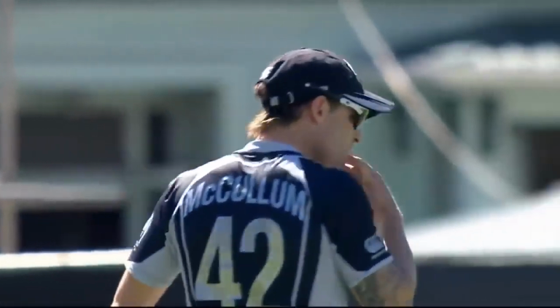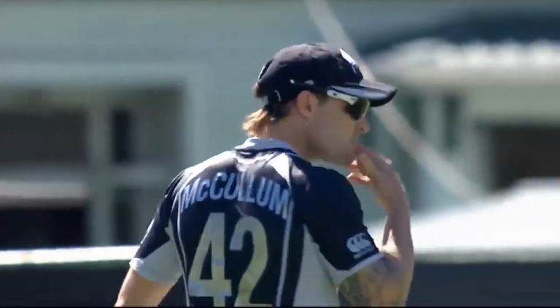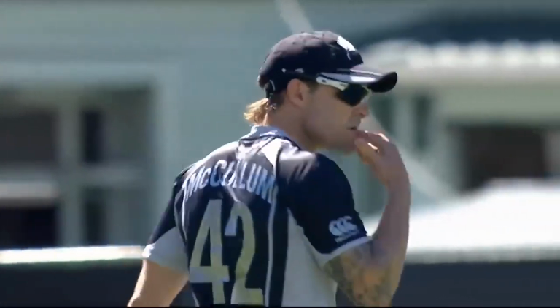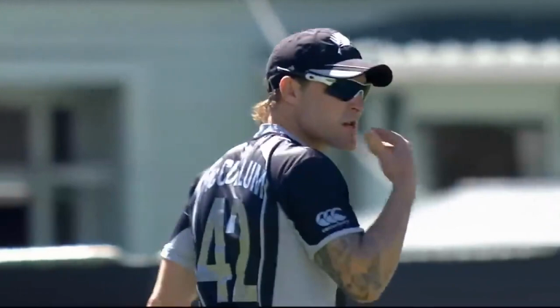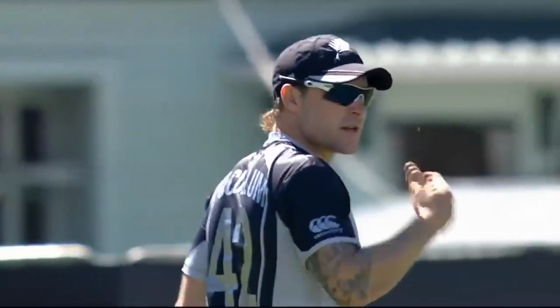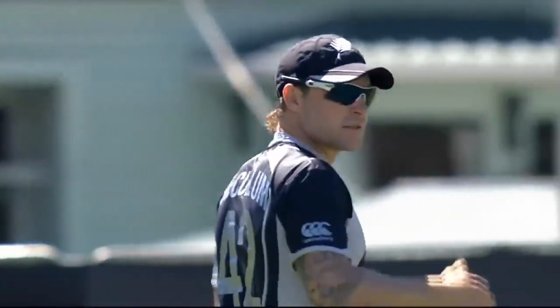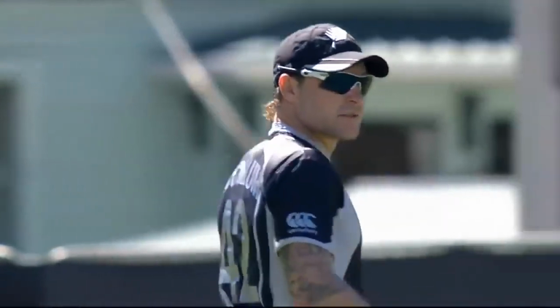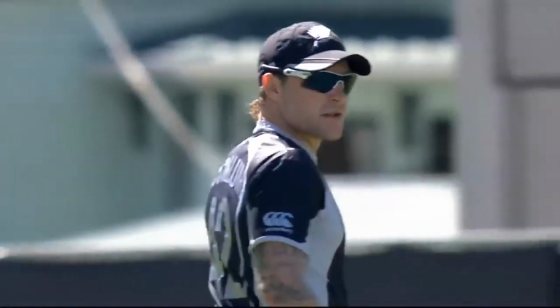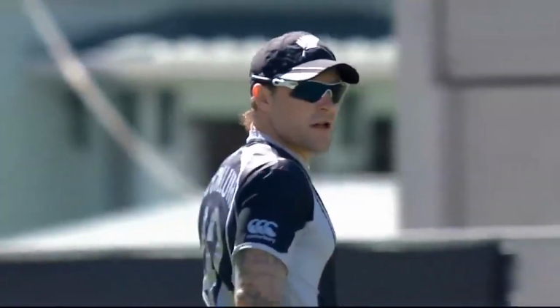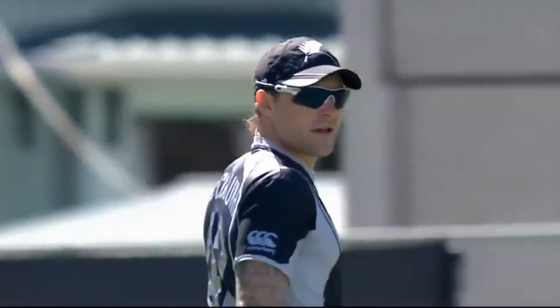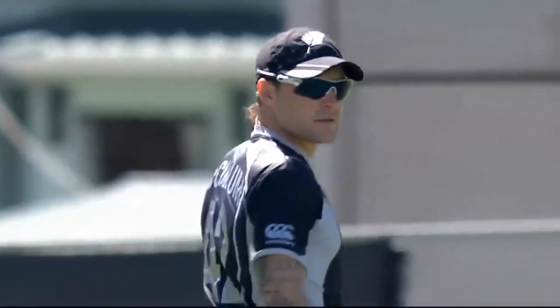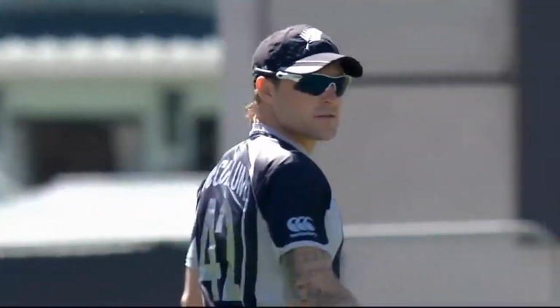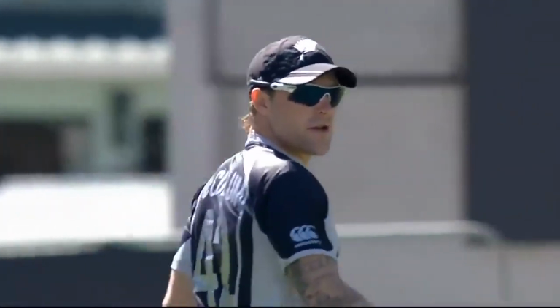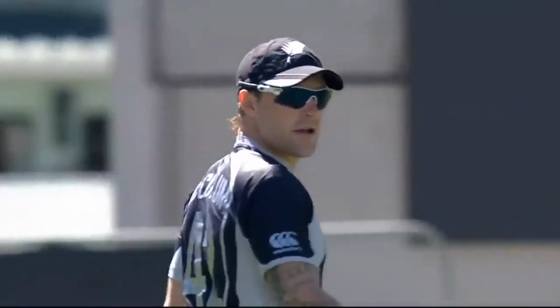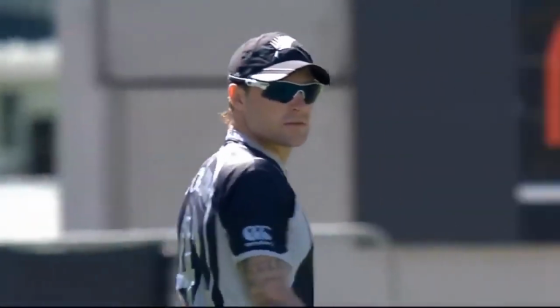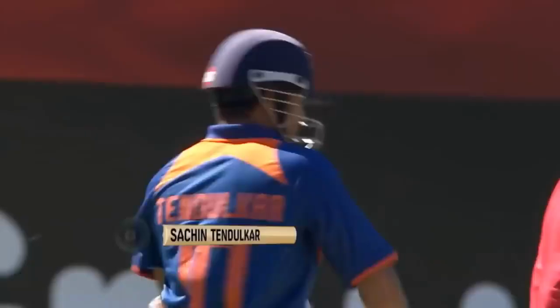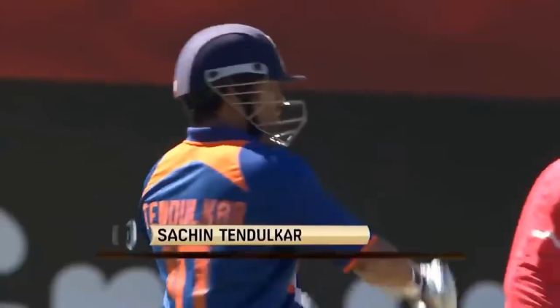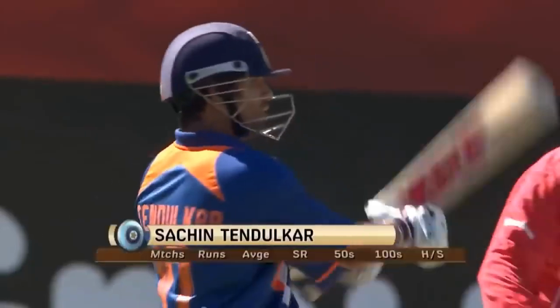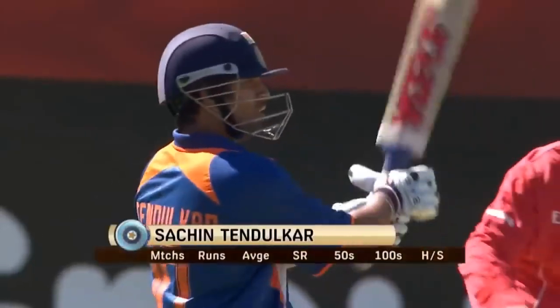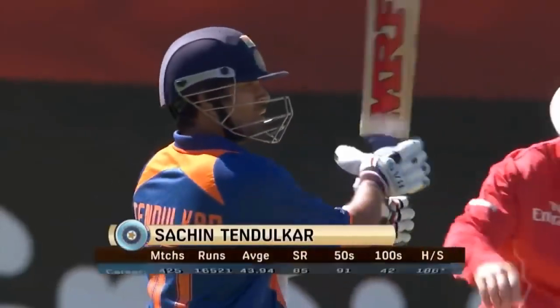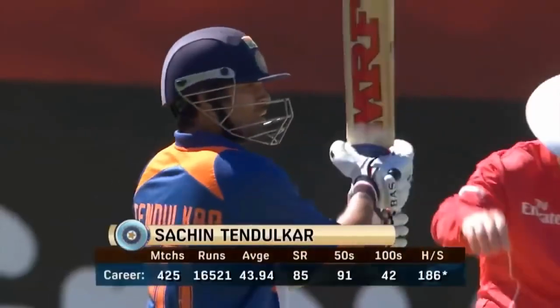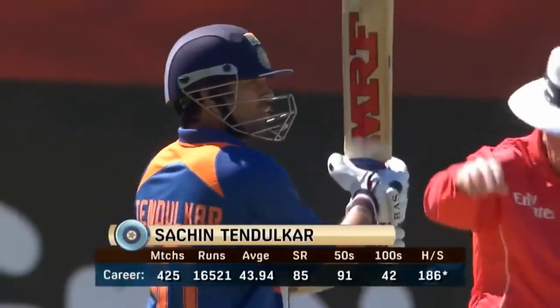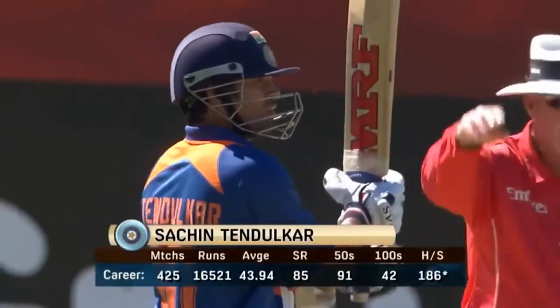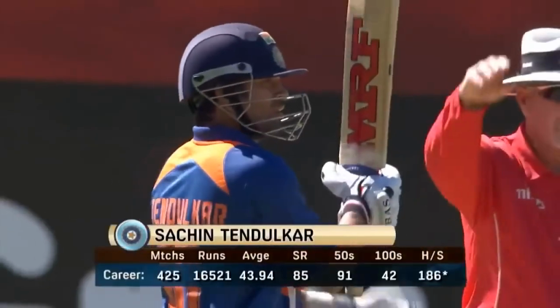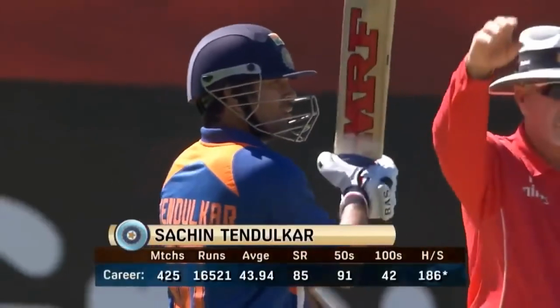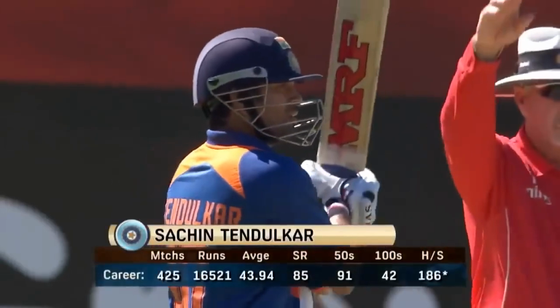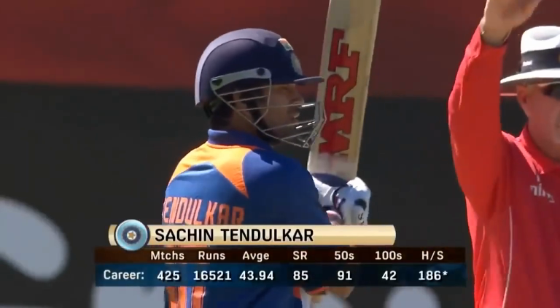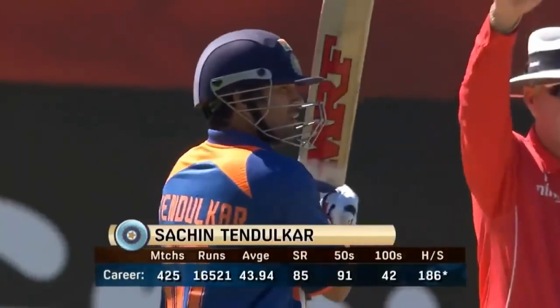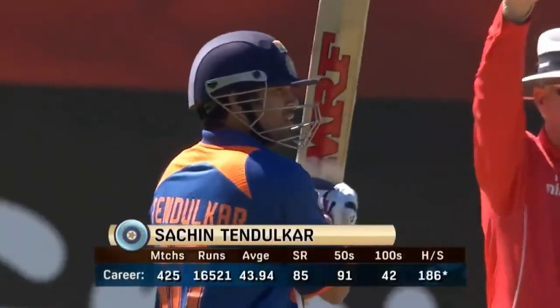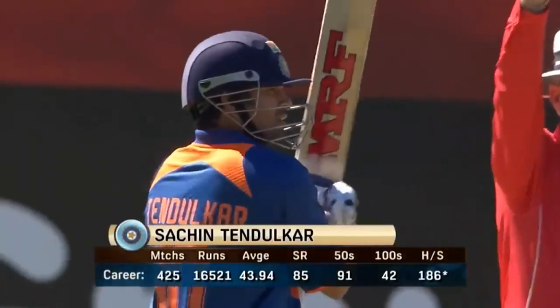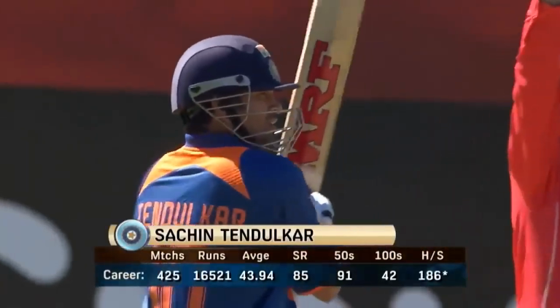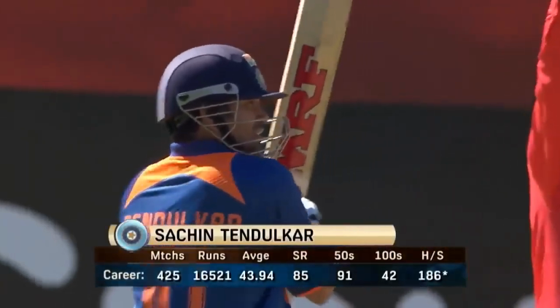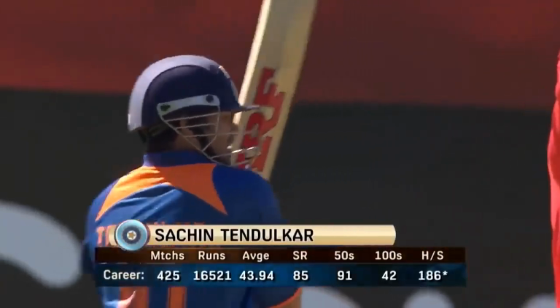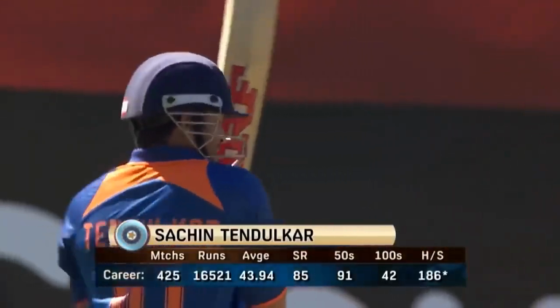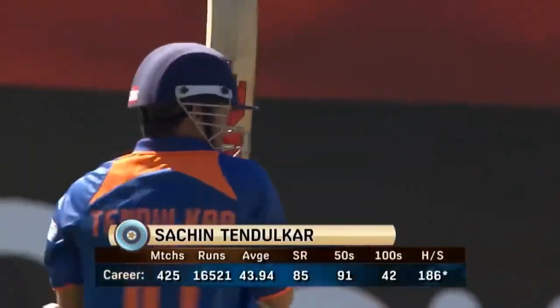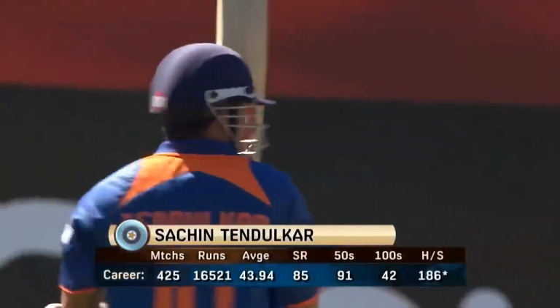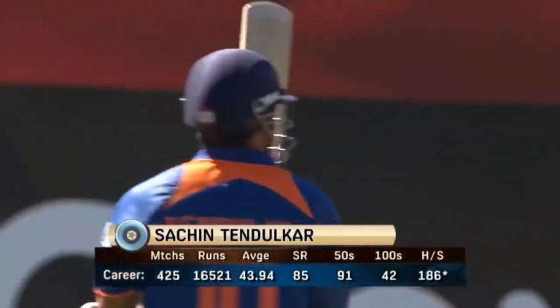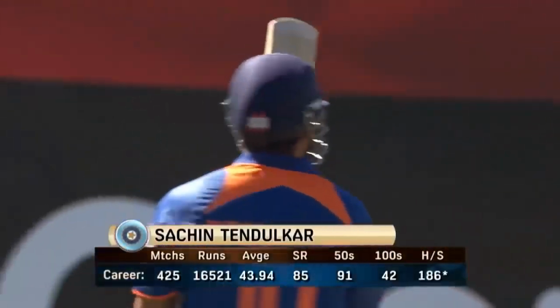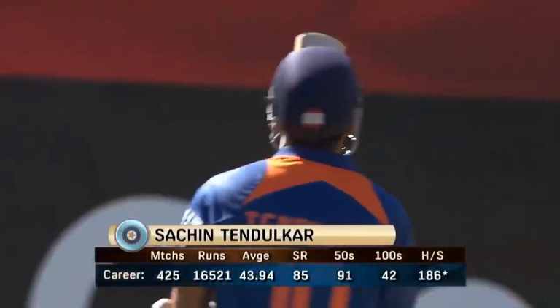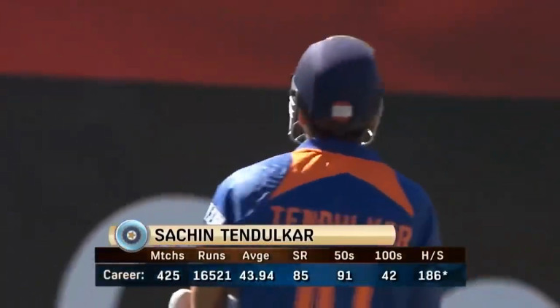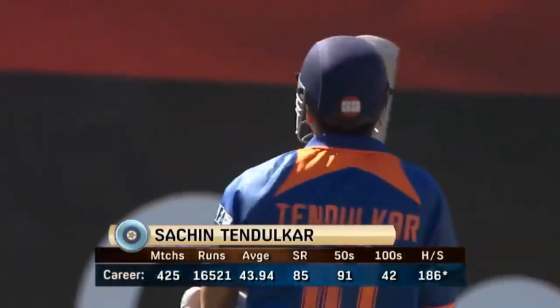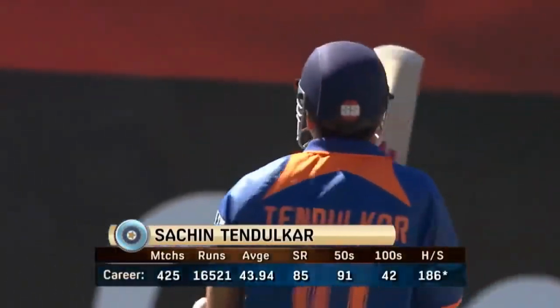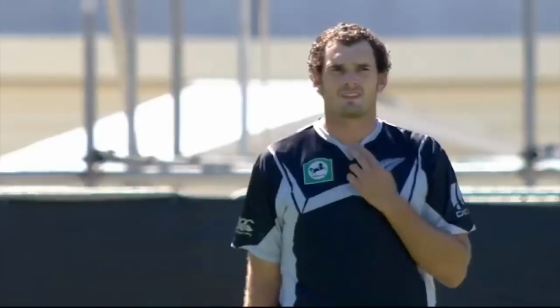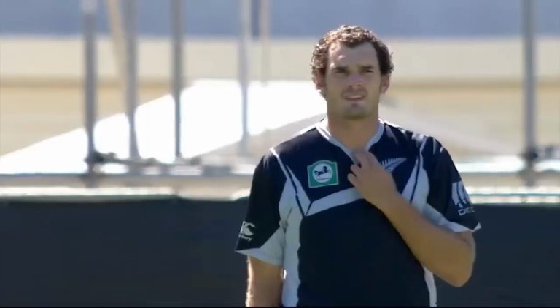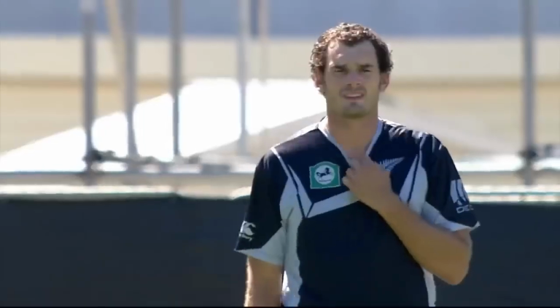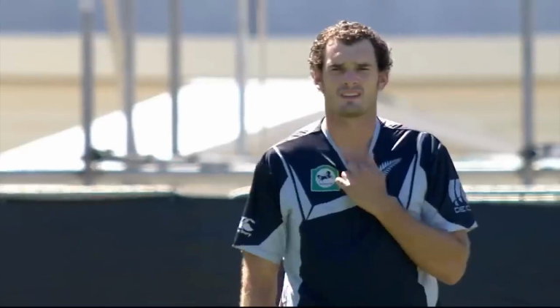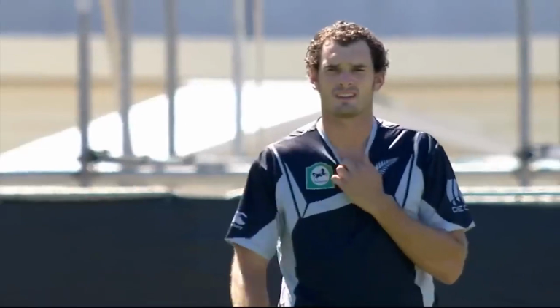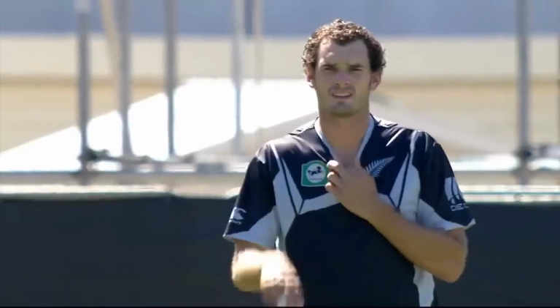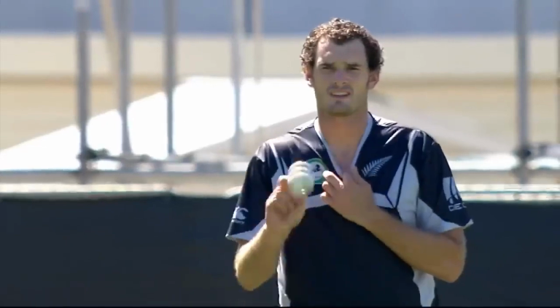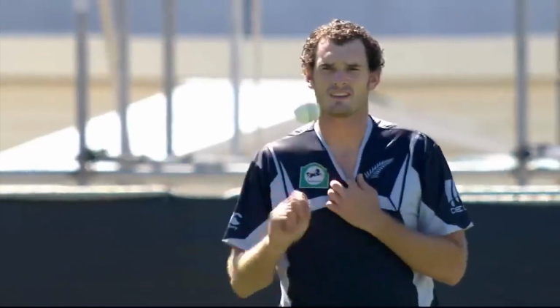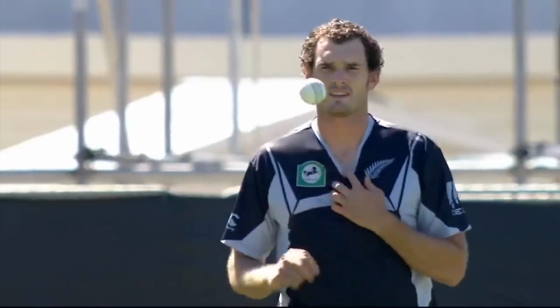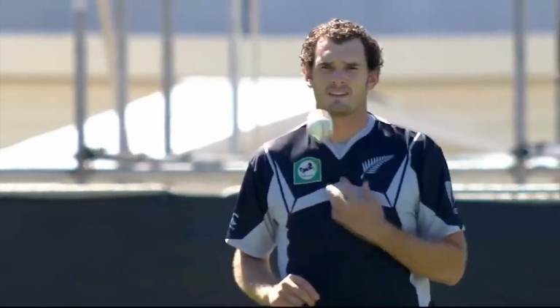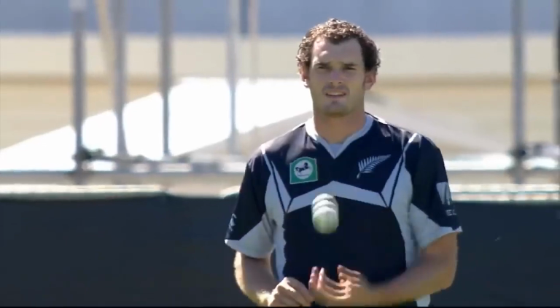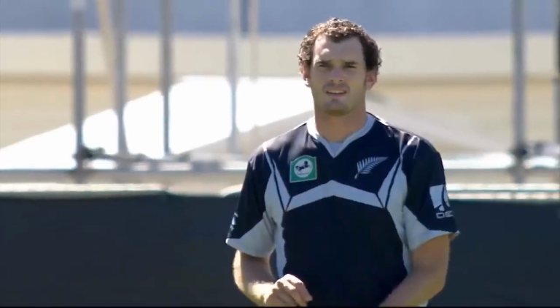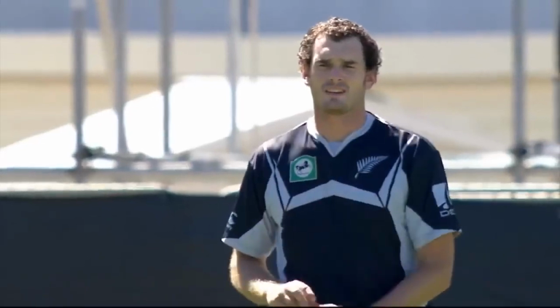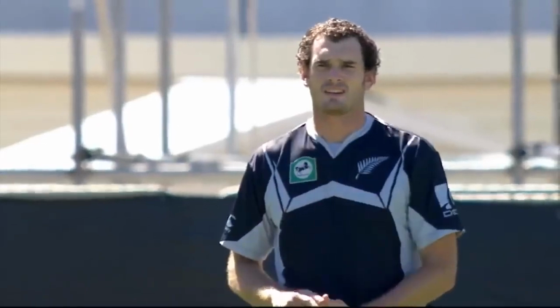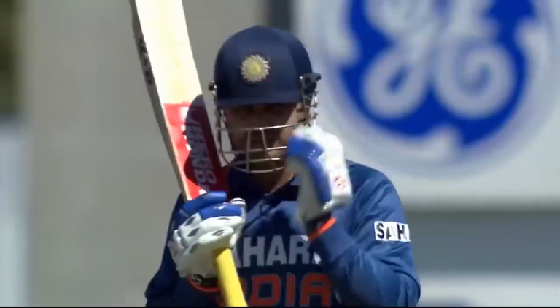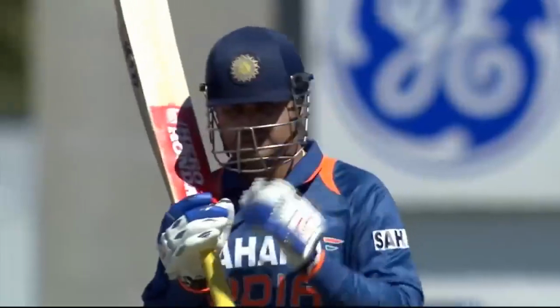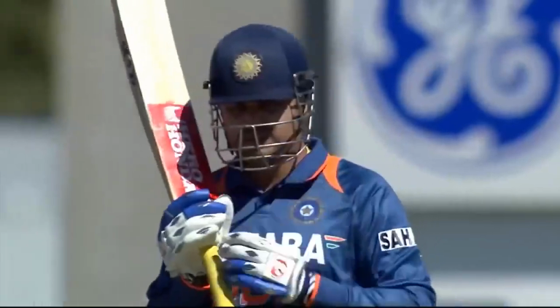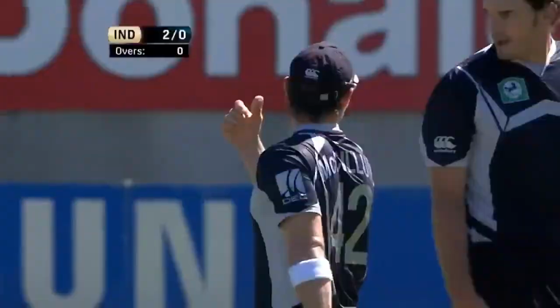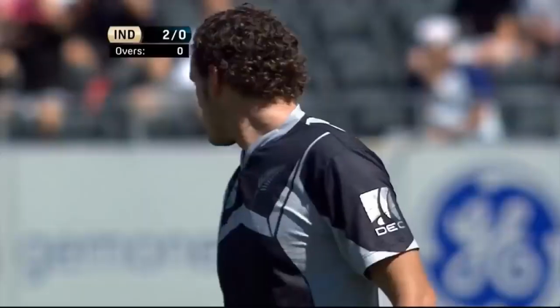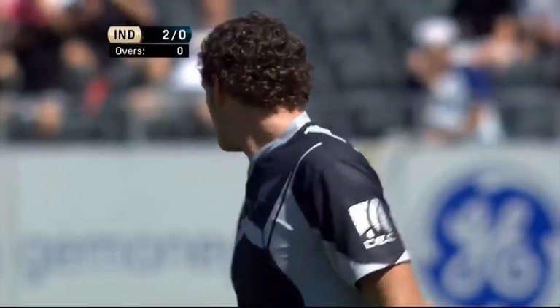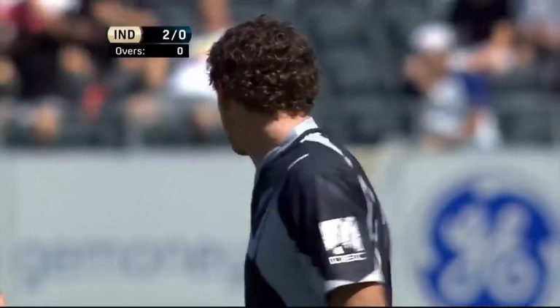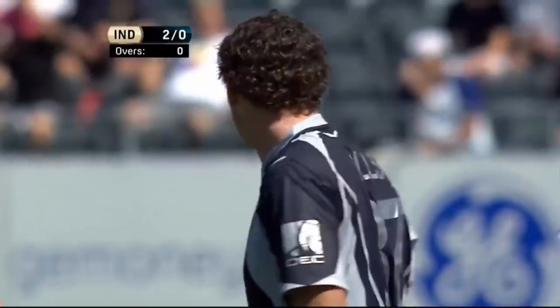New Zealand have won the toss, with Brendan McCullum-Vettori in this form of the game, and Kyle Mills celebrating his 100th international. Confidence is high.